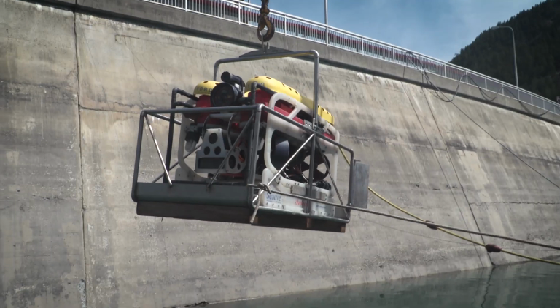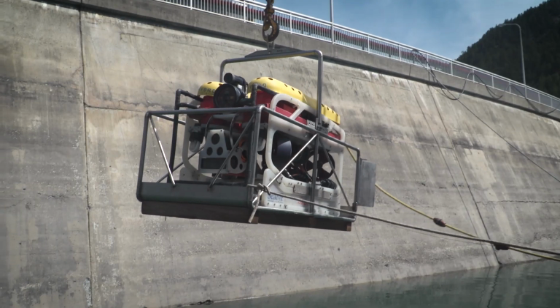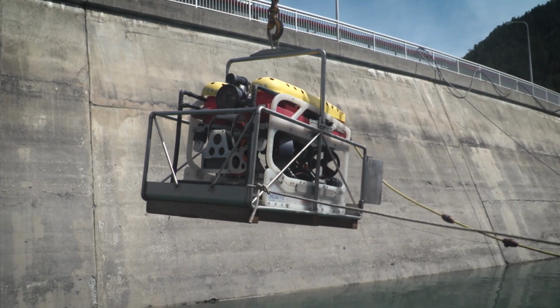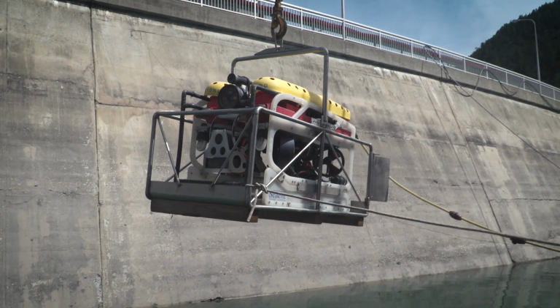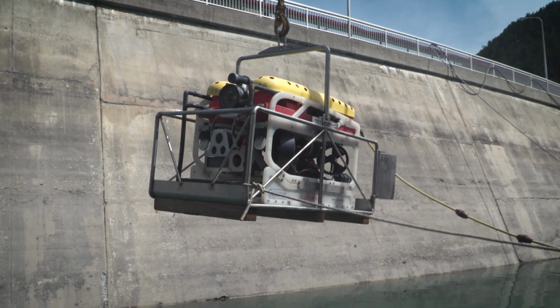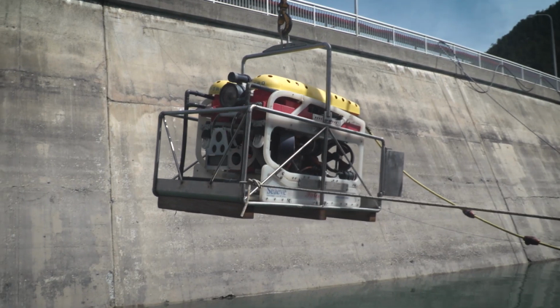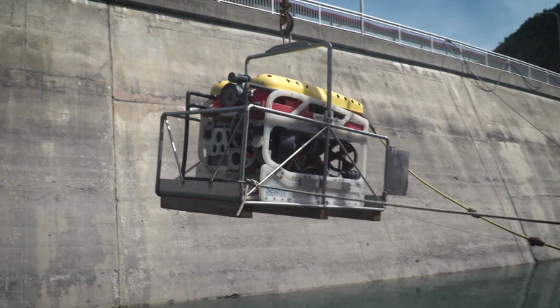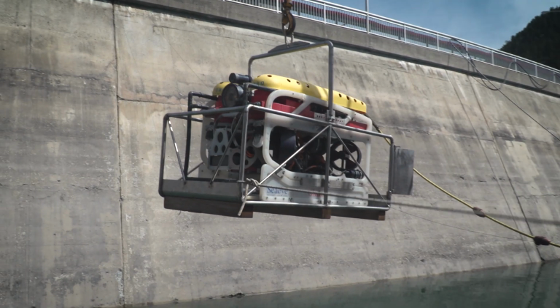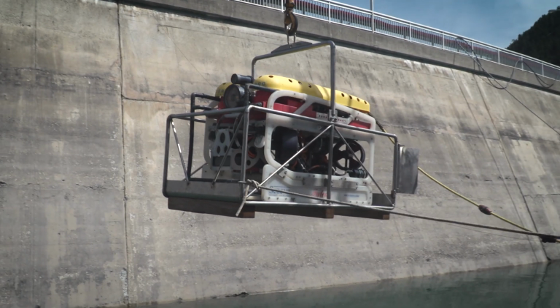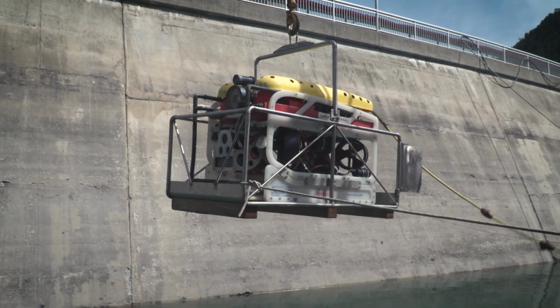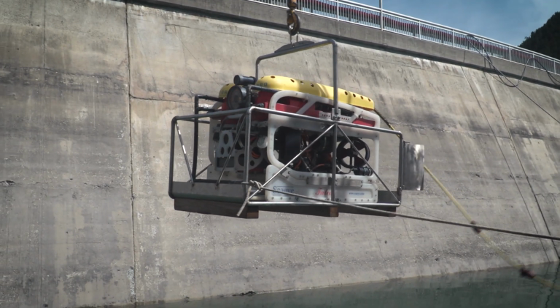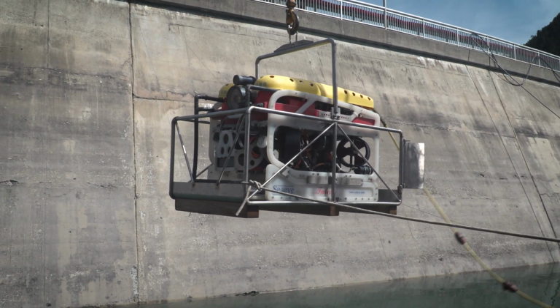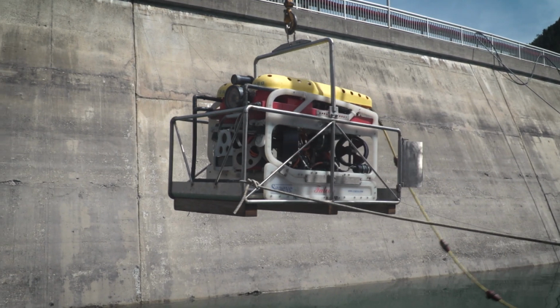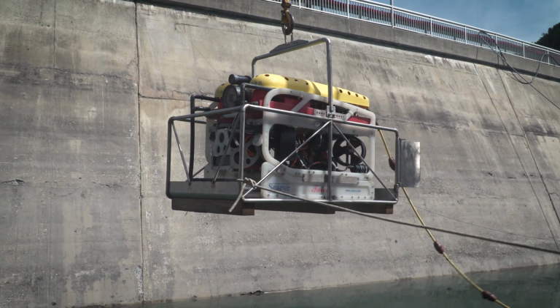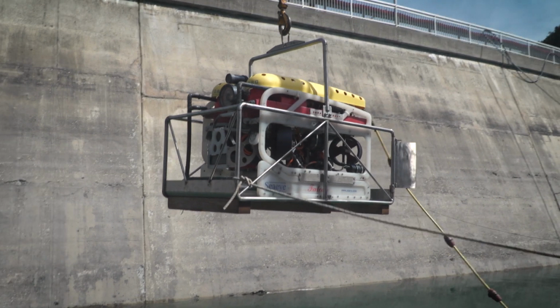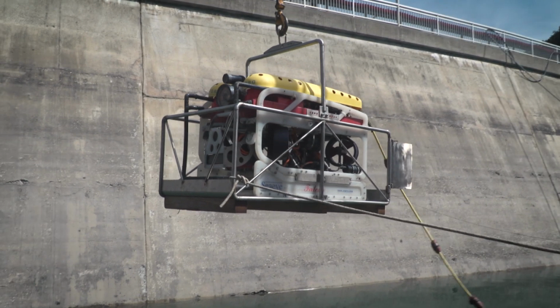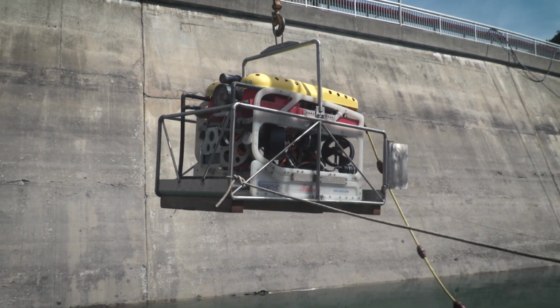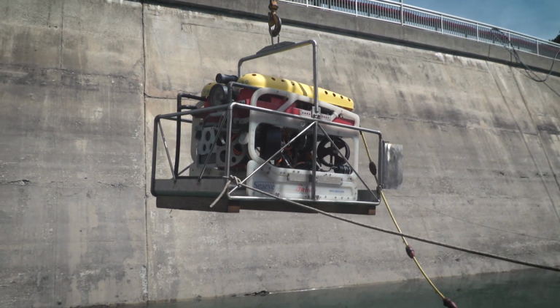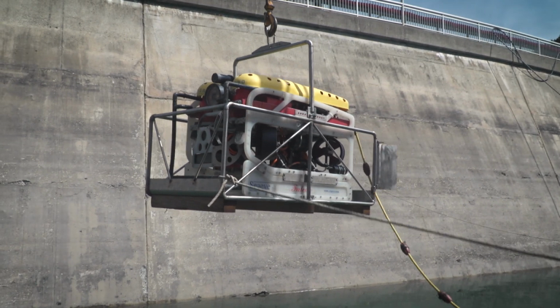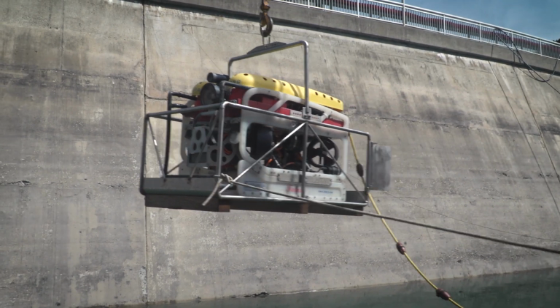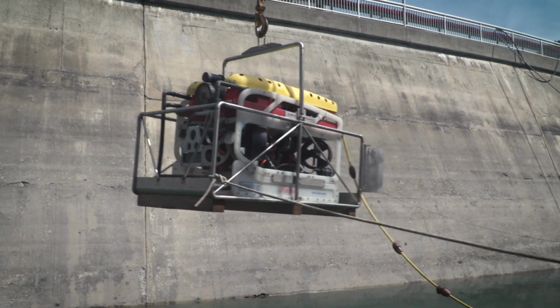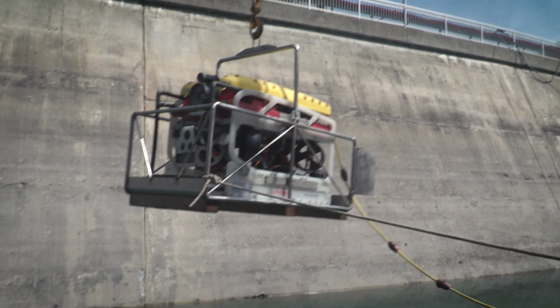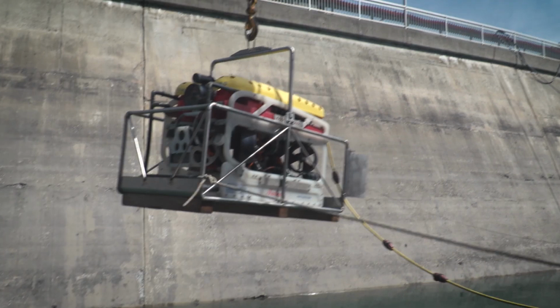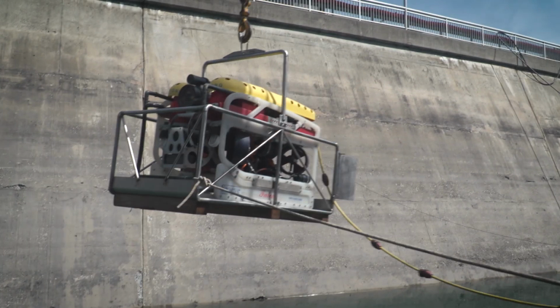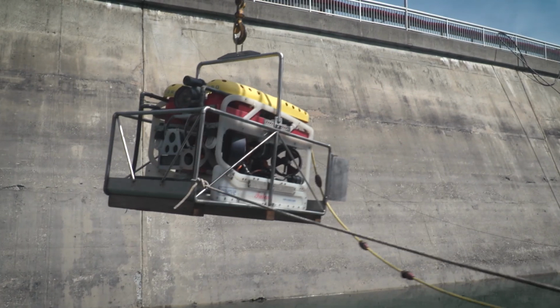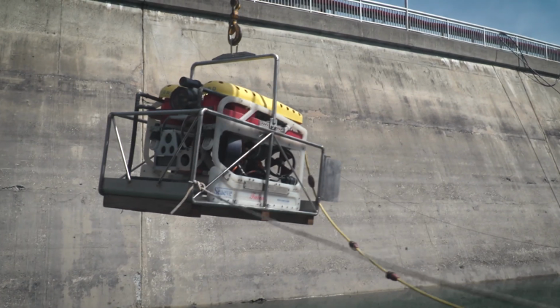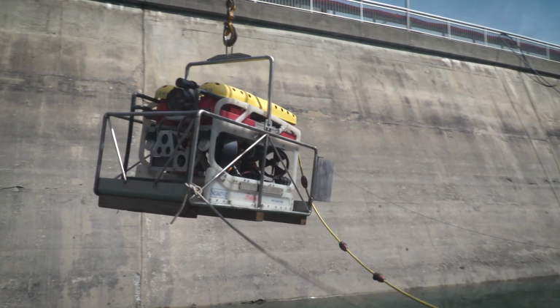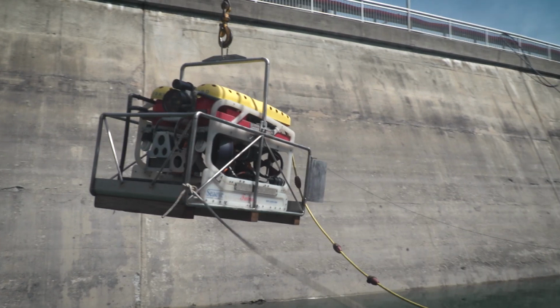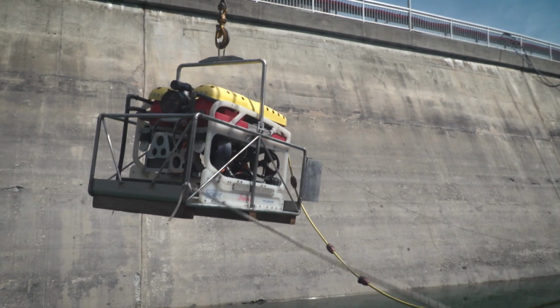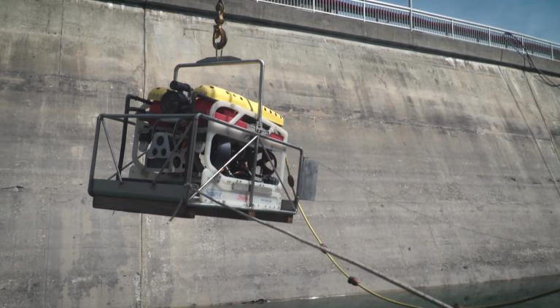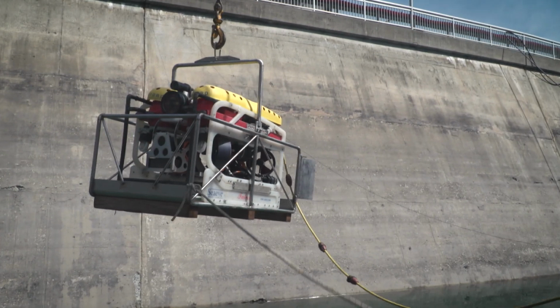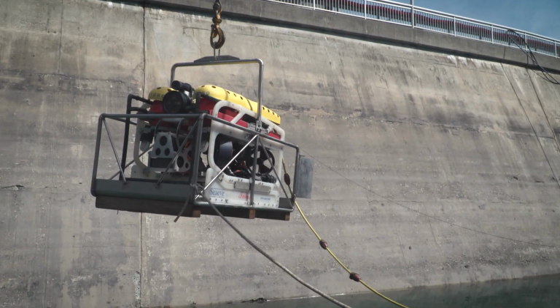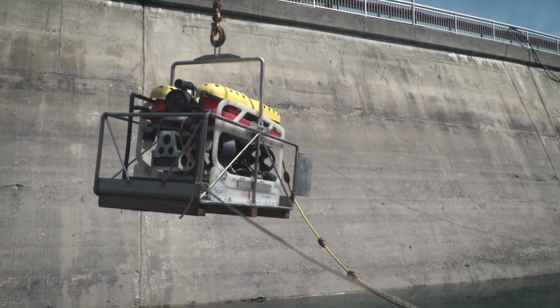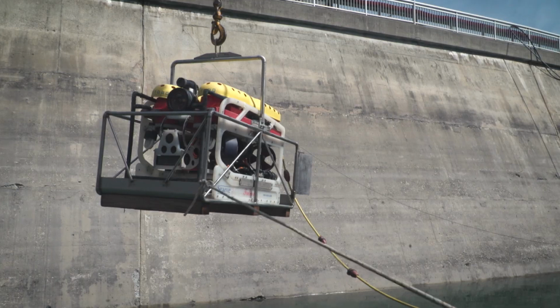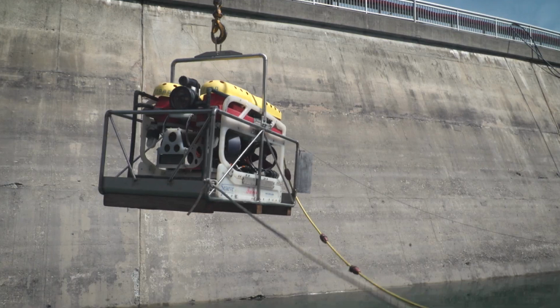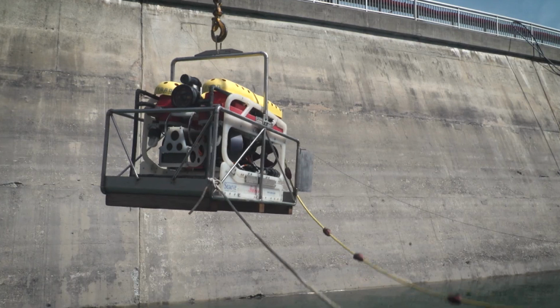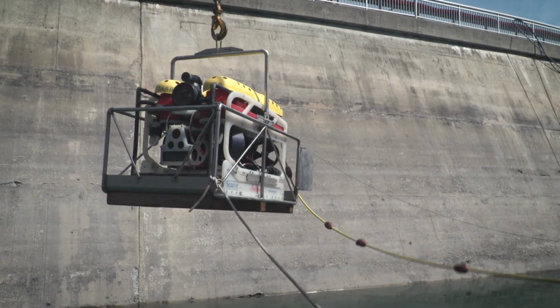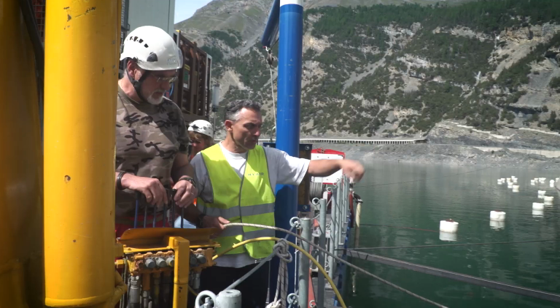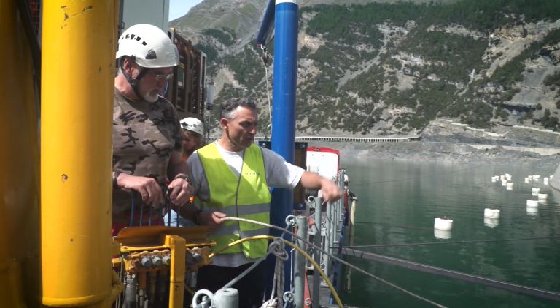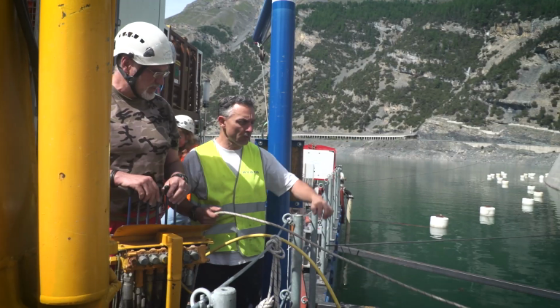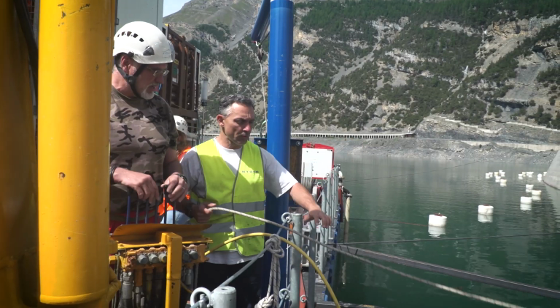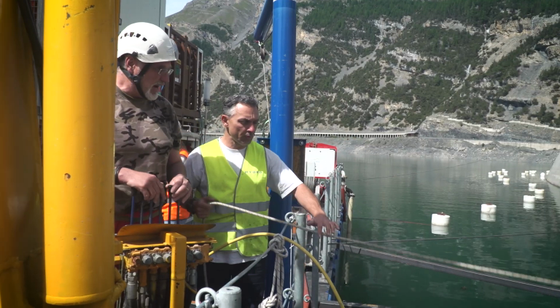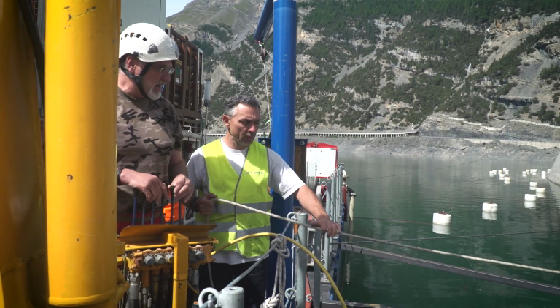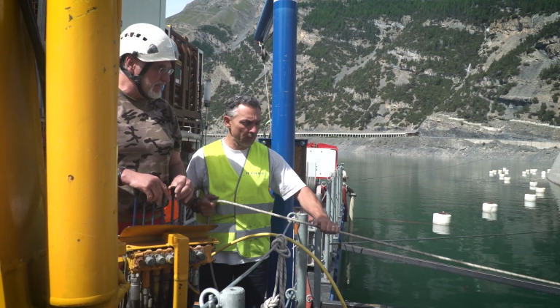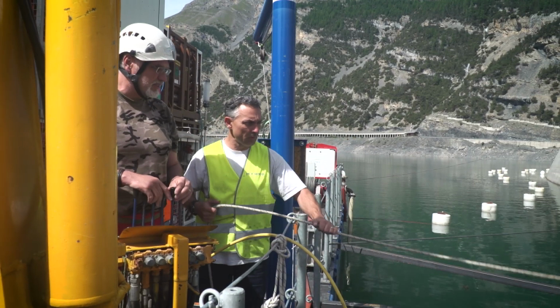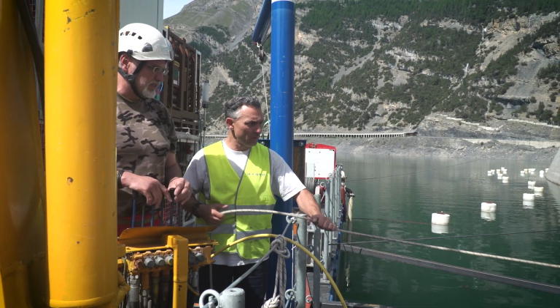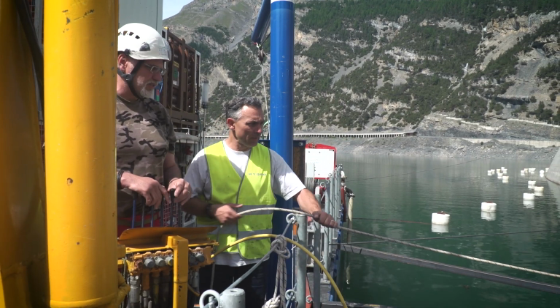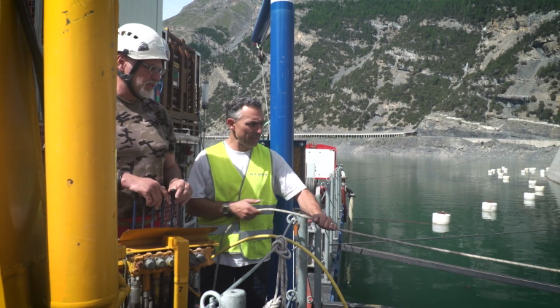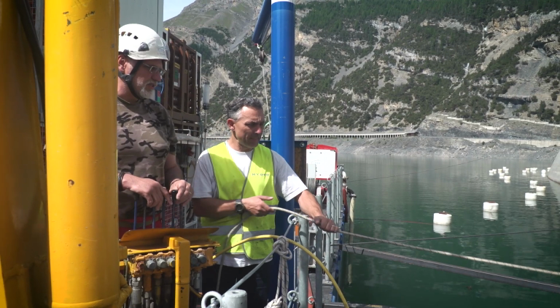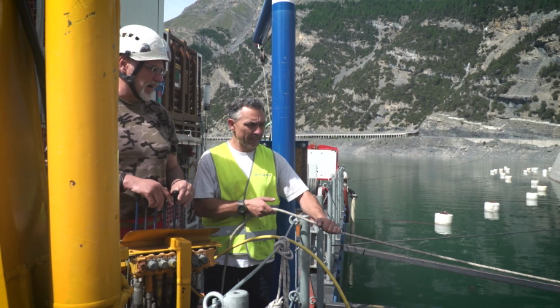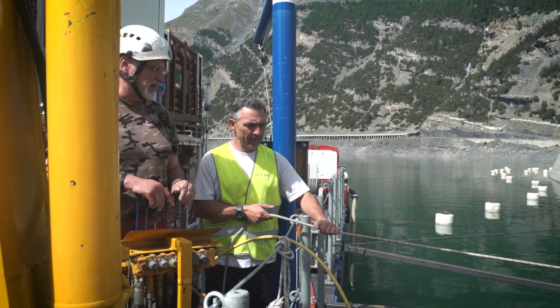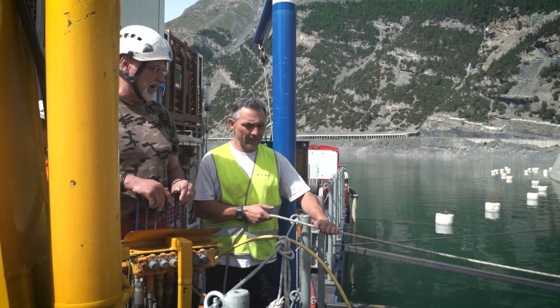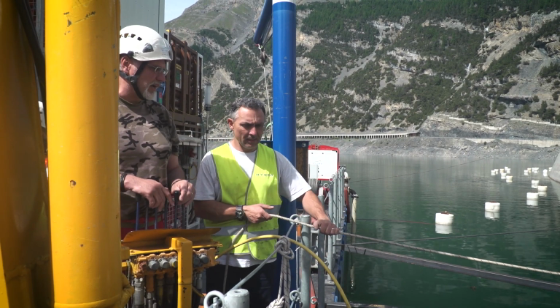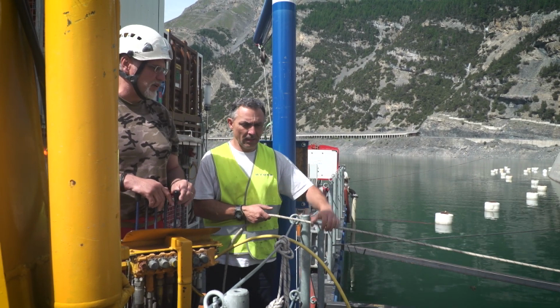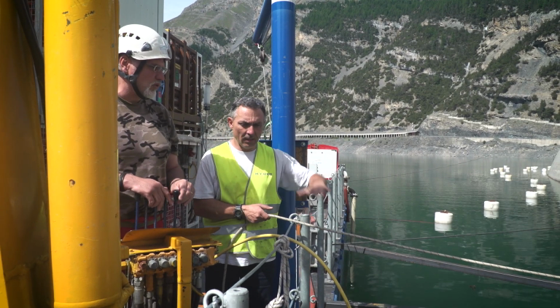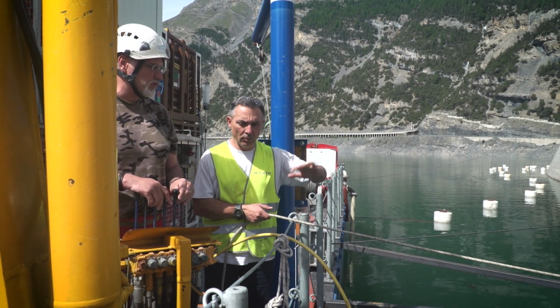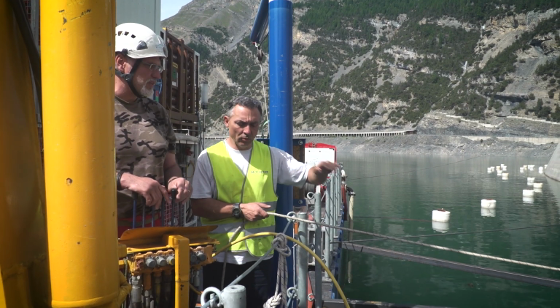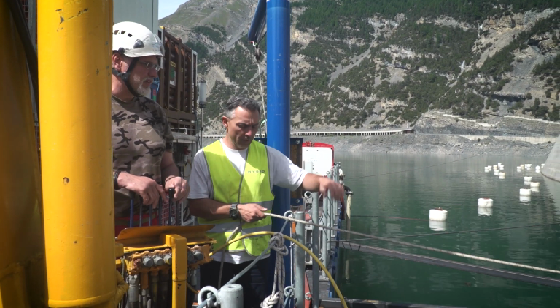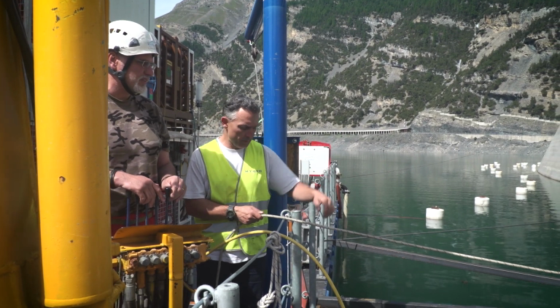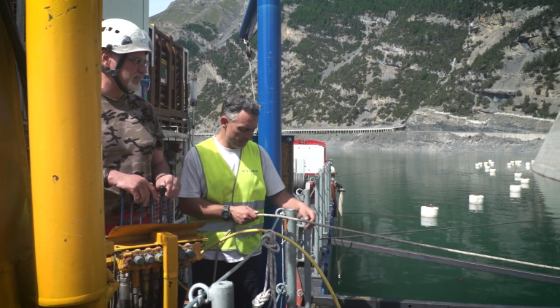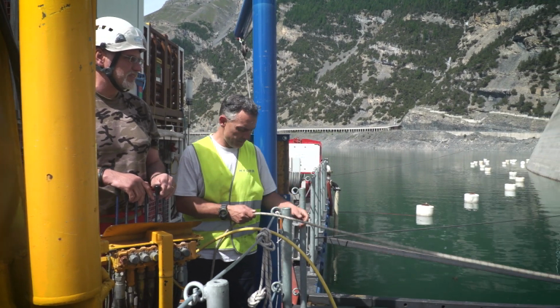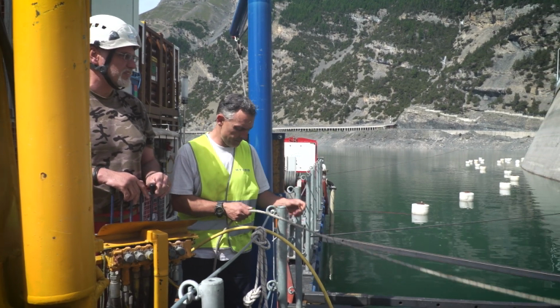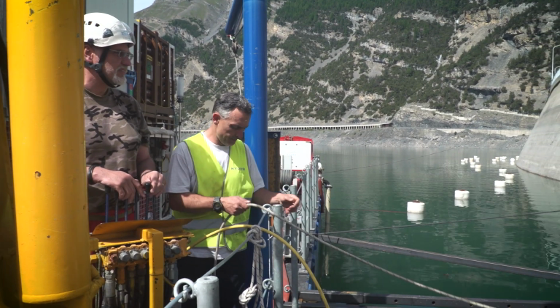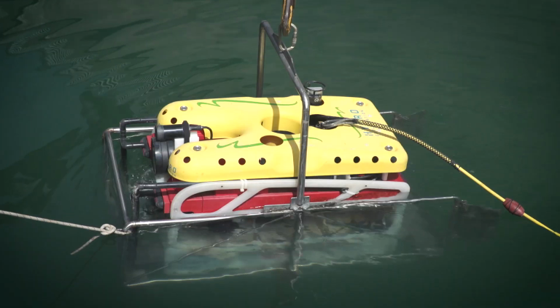For this underwater work, Hydro Exploitation uses a remotely operated vehicle which can record ongoing operations at depth.